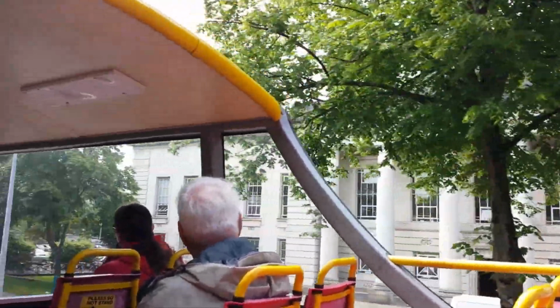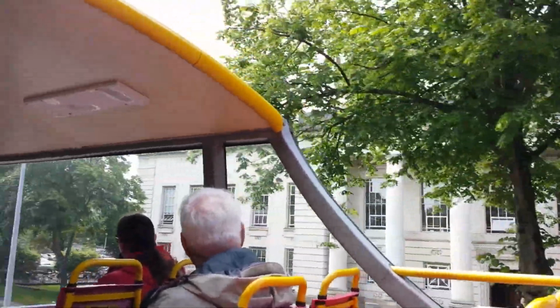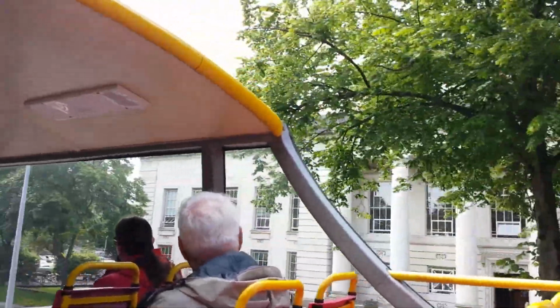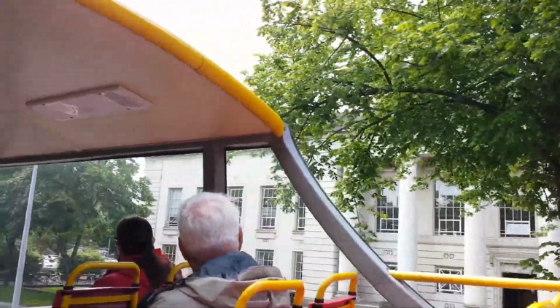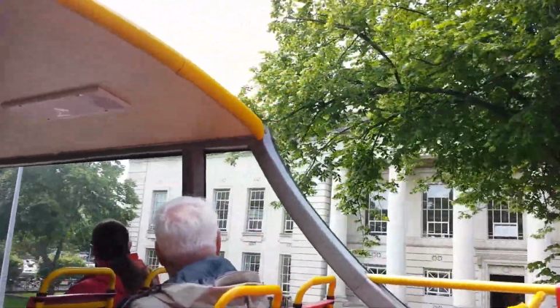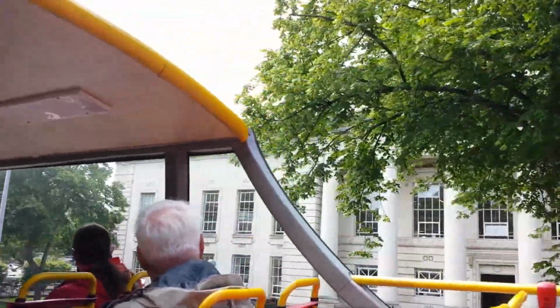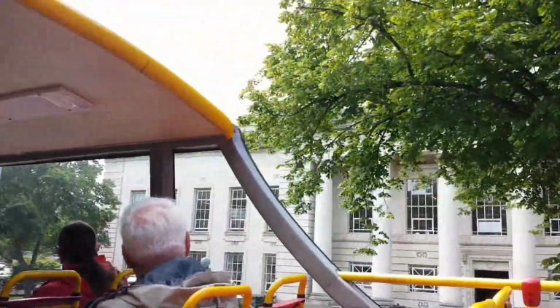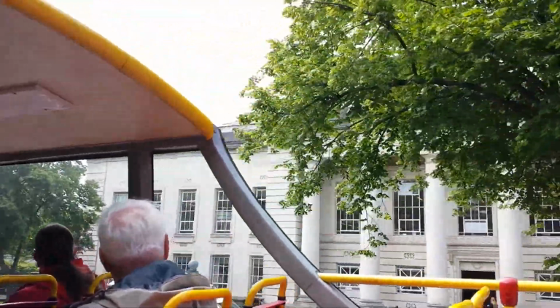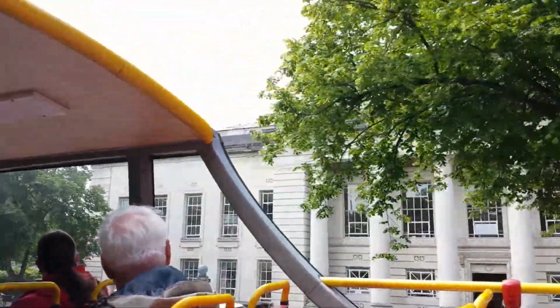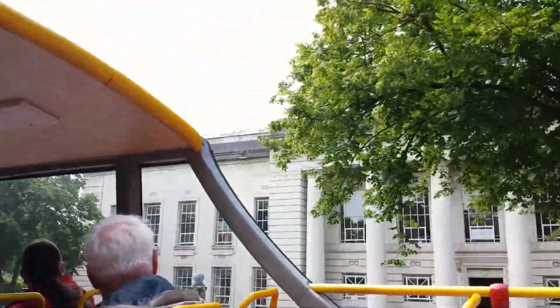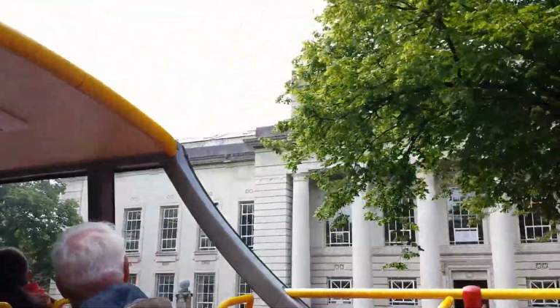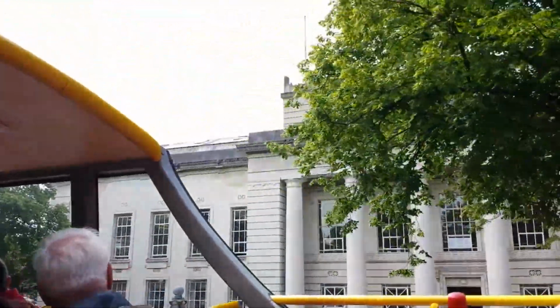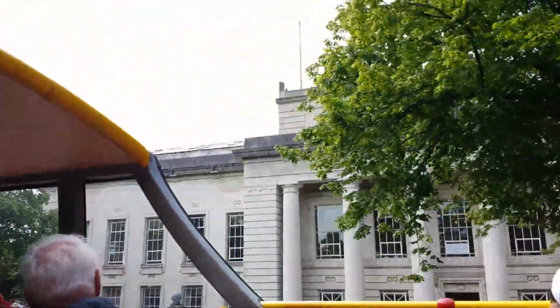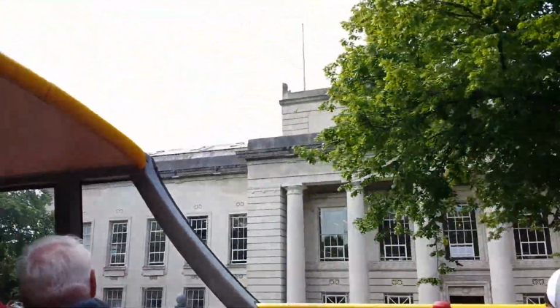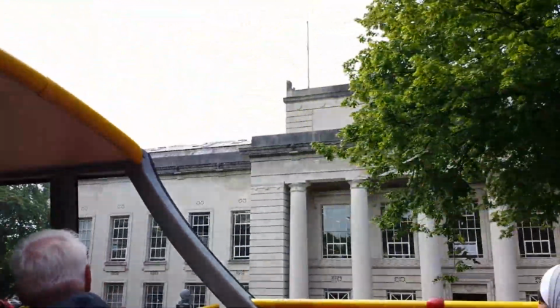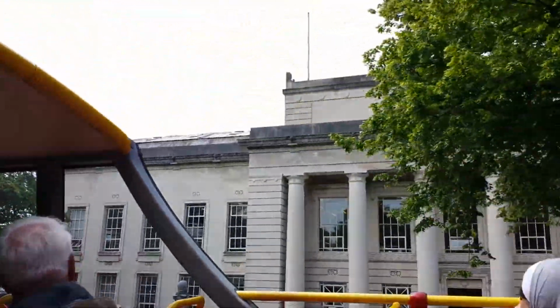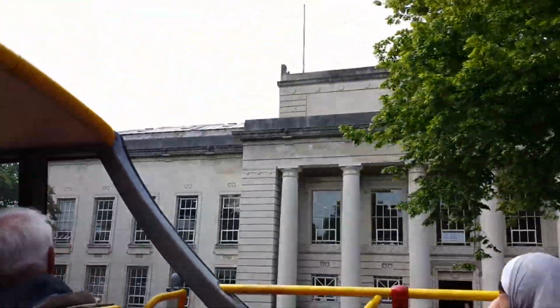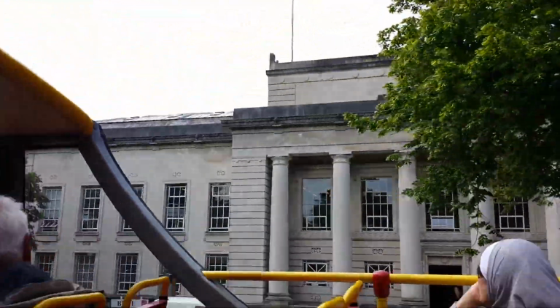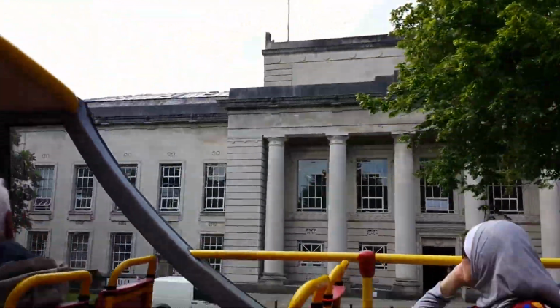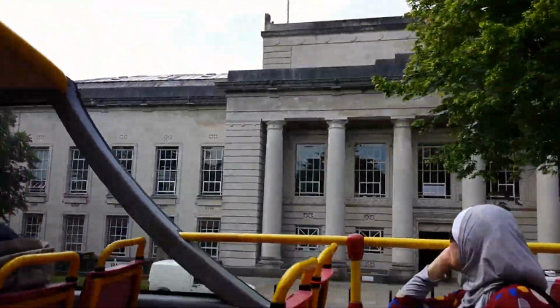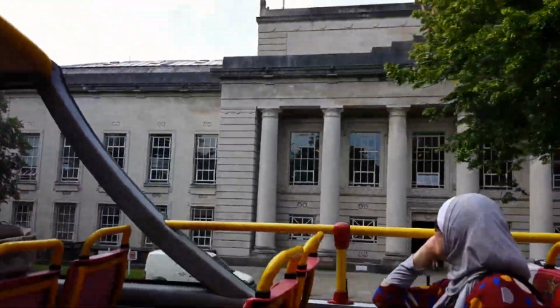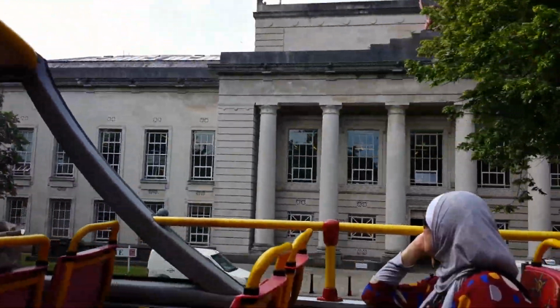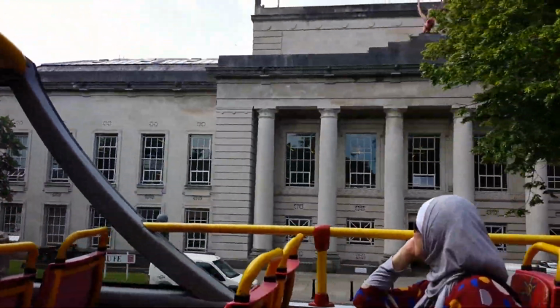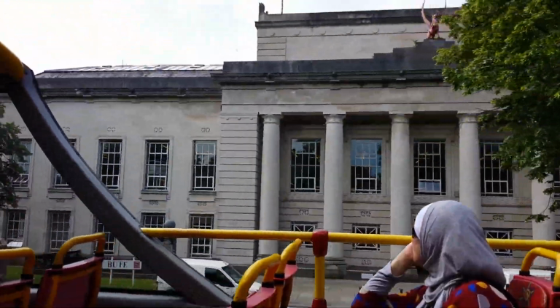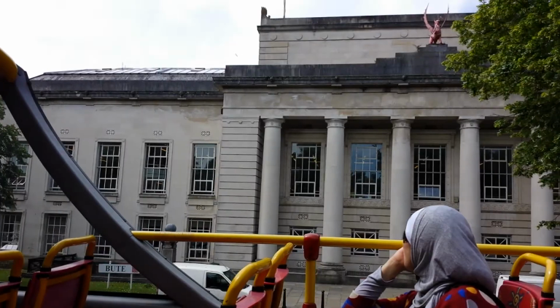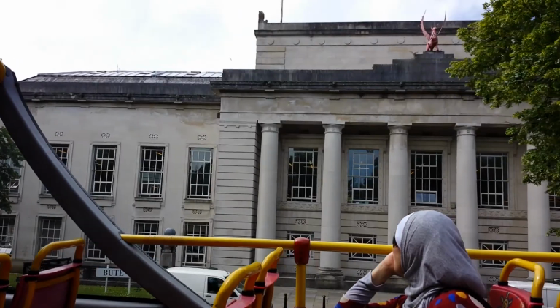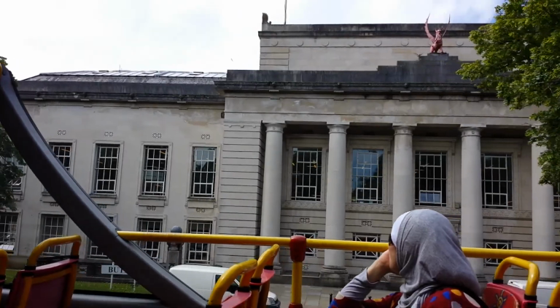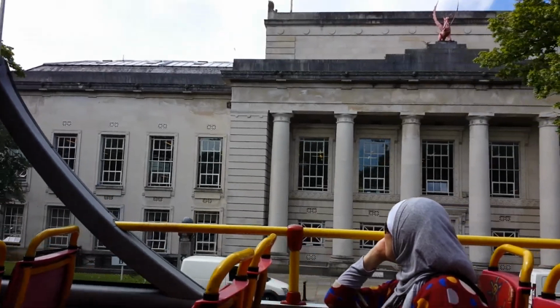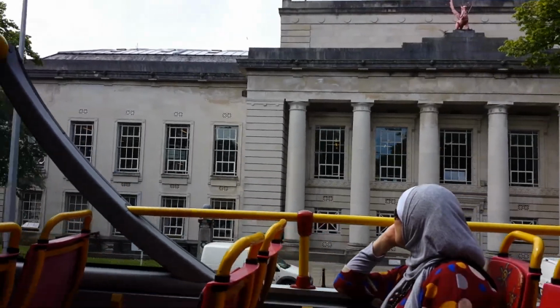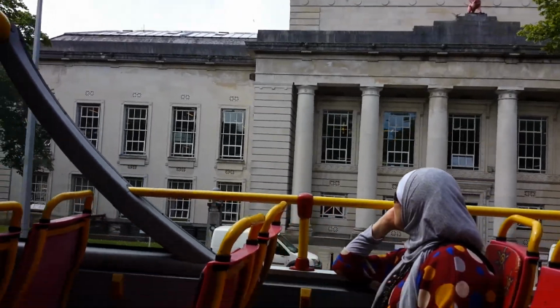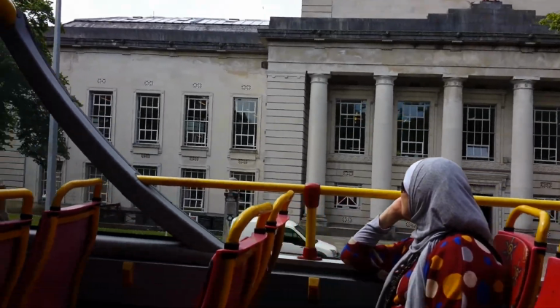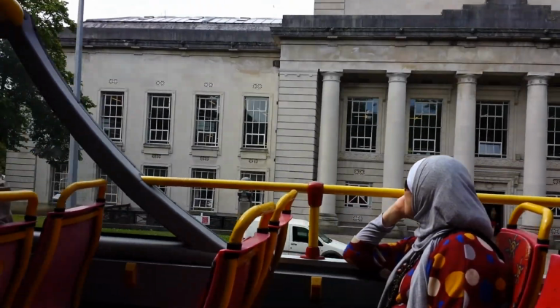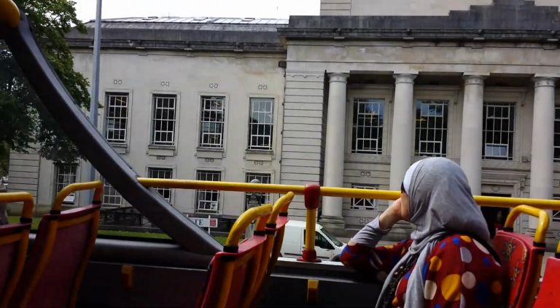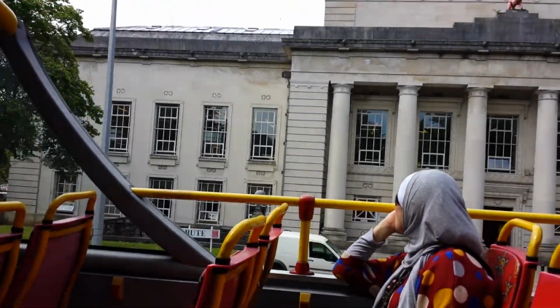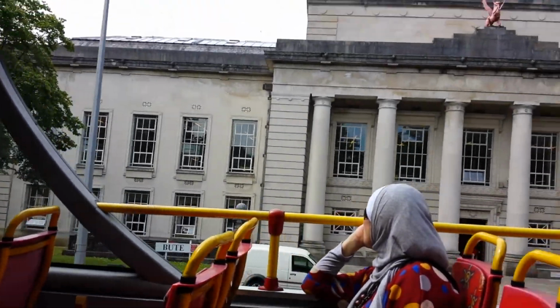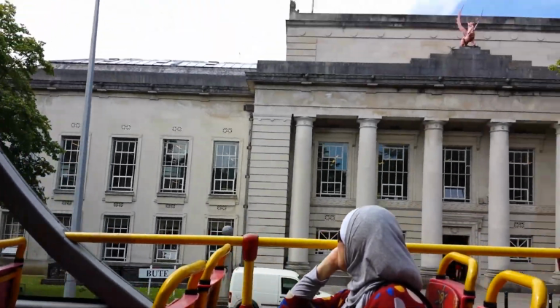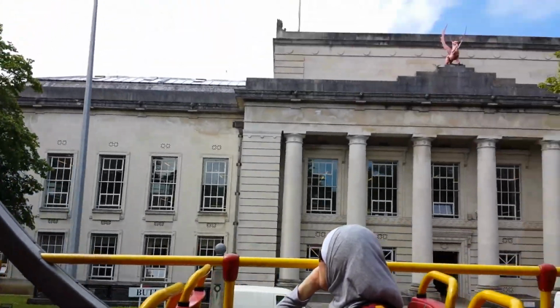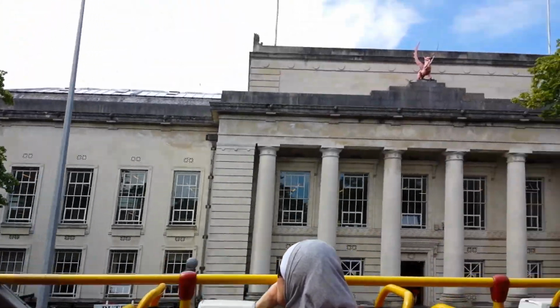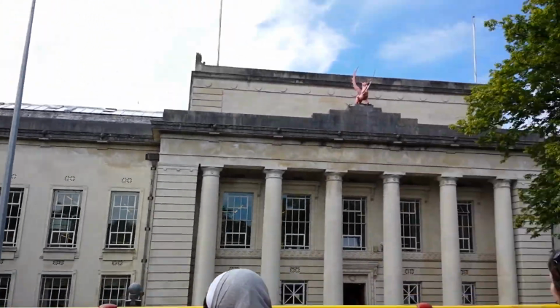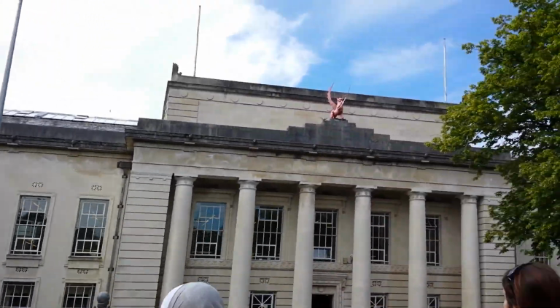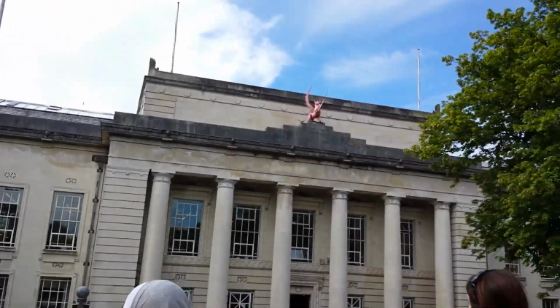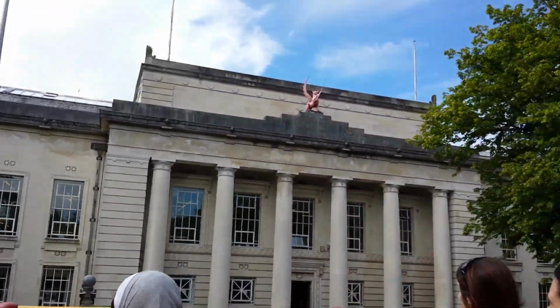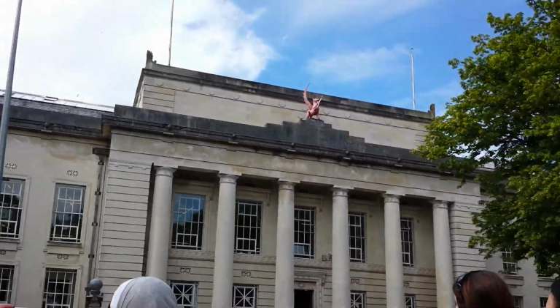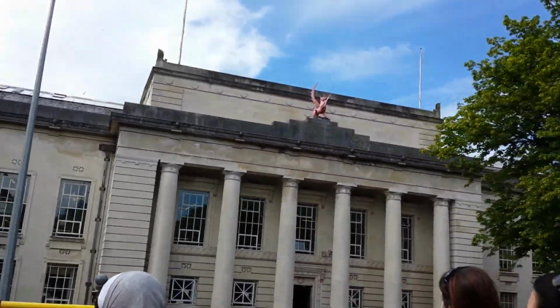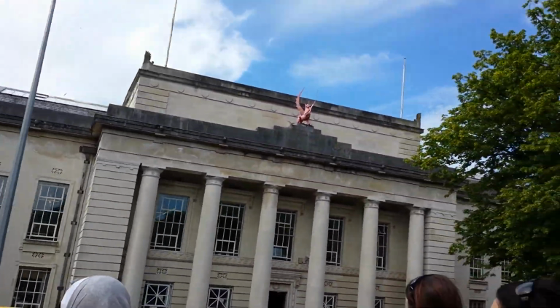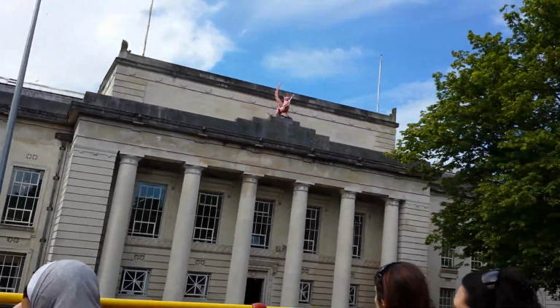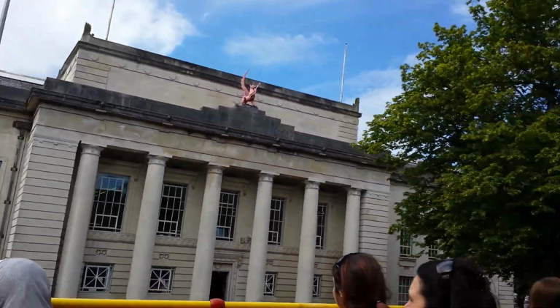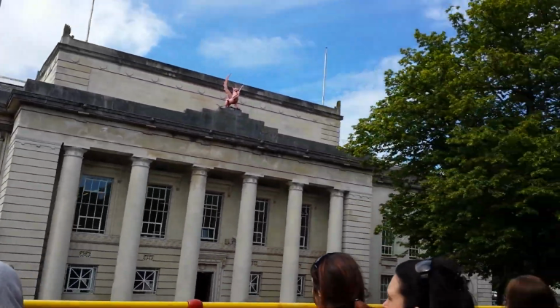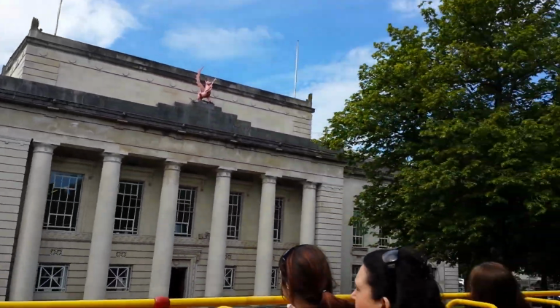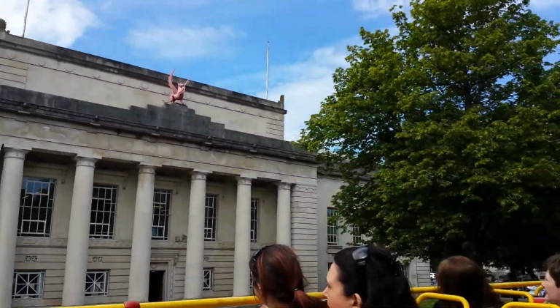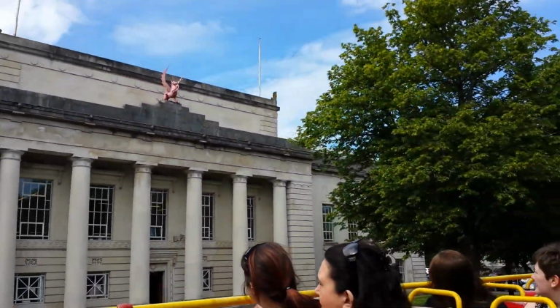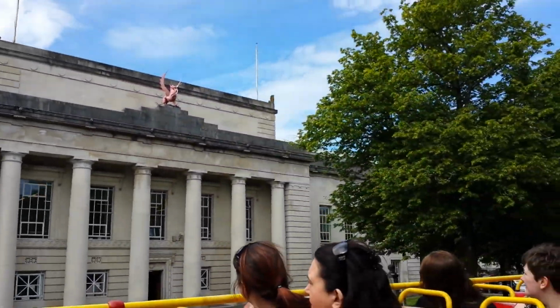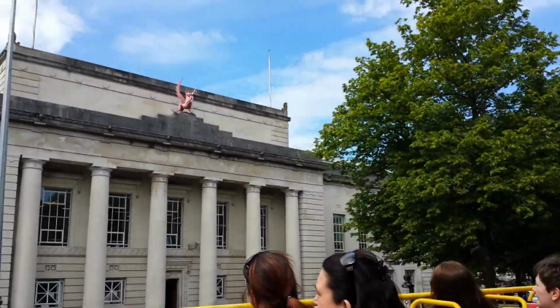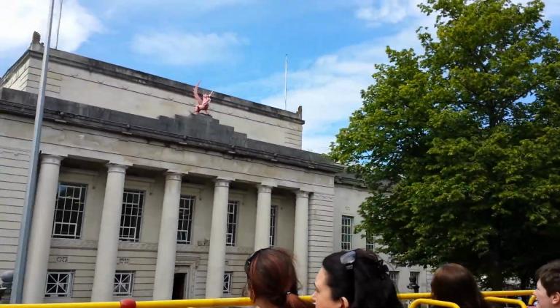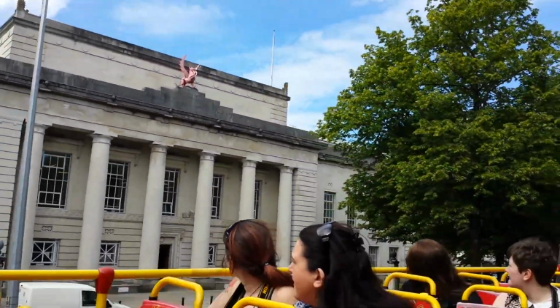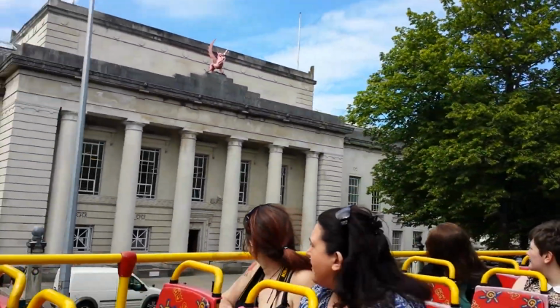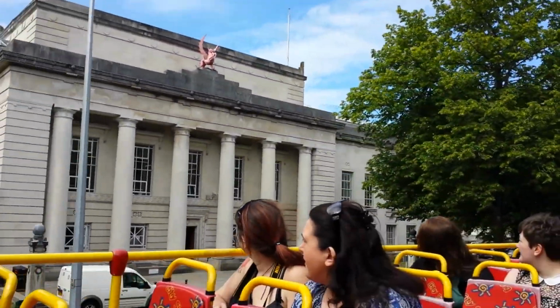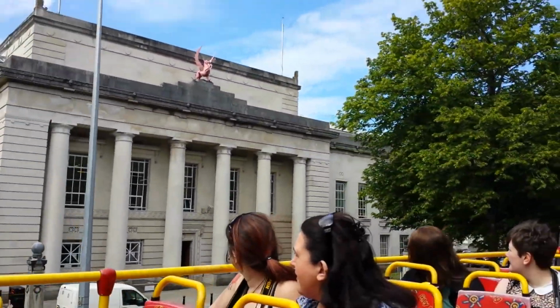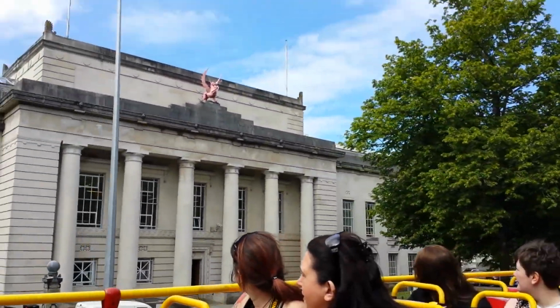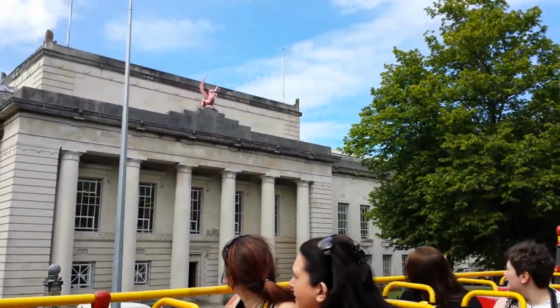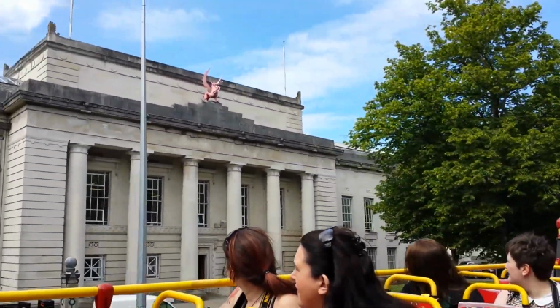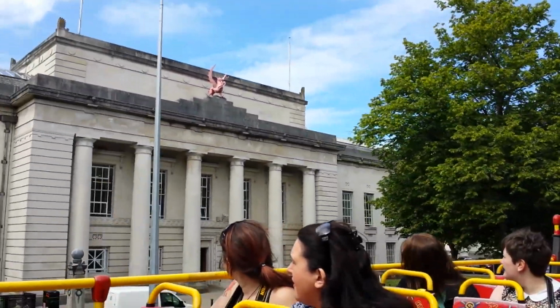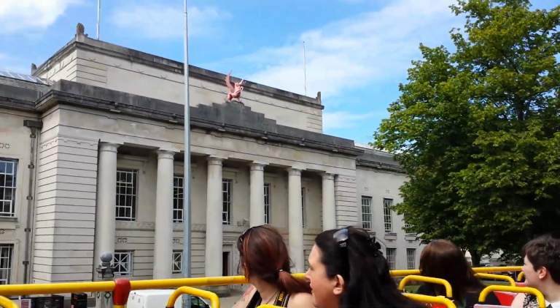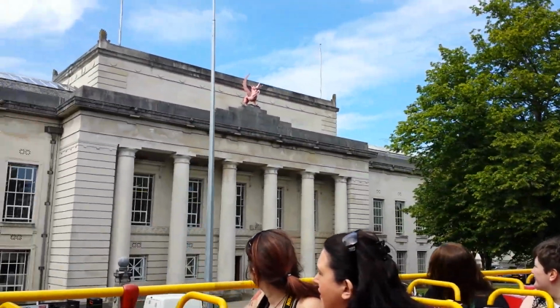There's a red dragon holding a cogwheel, and it symbolises that the building was opened in 1916 as Cardiff Technical College.